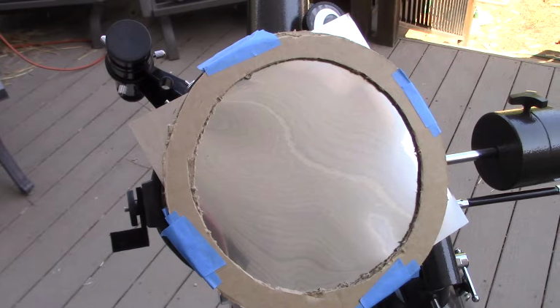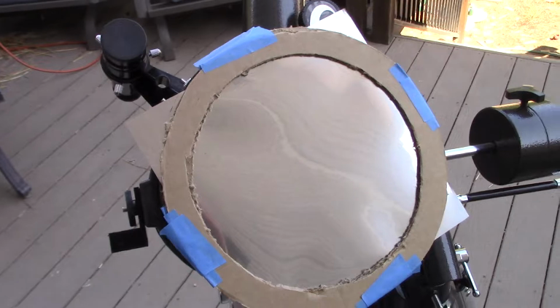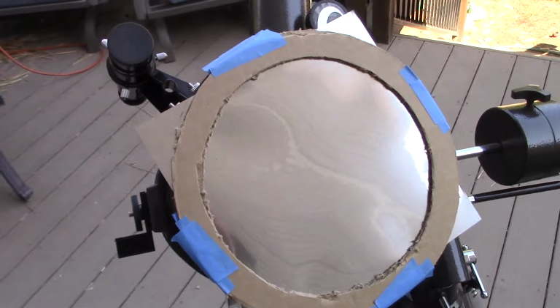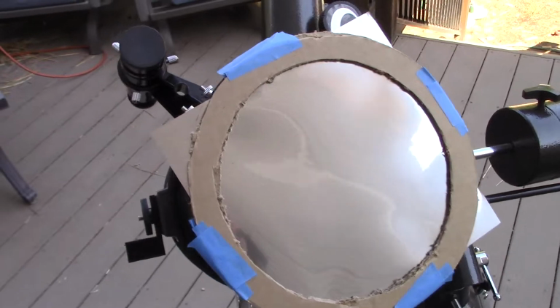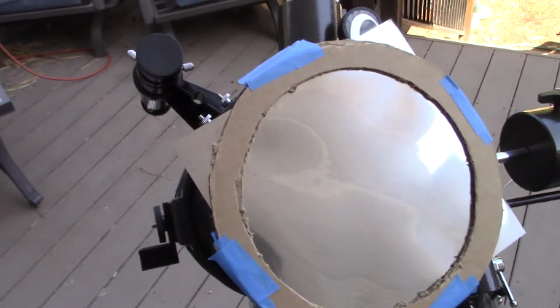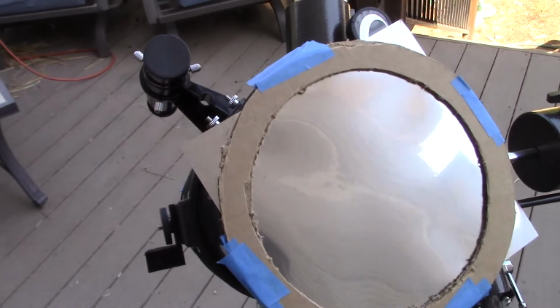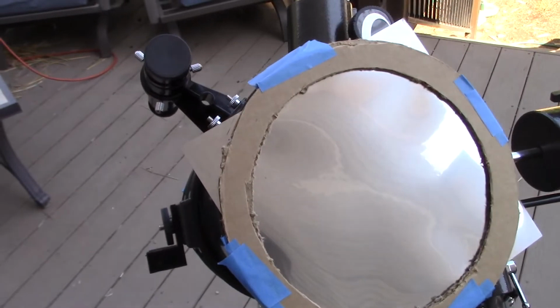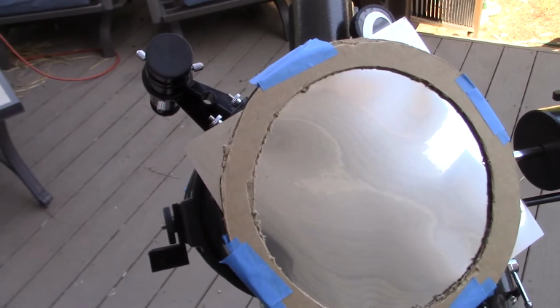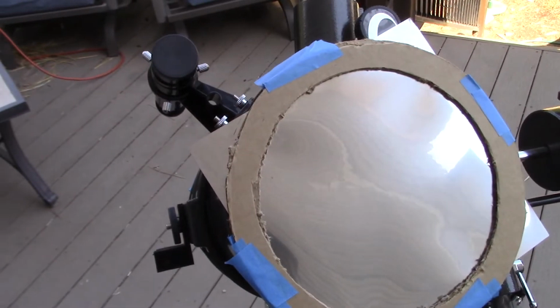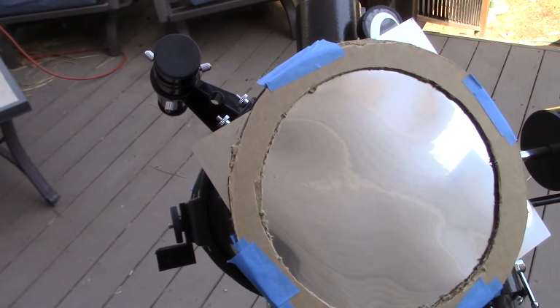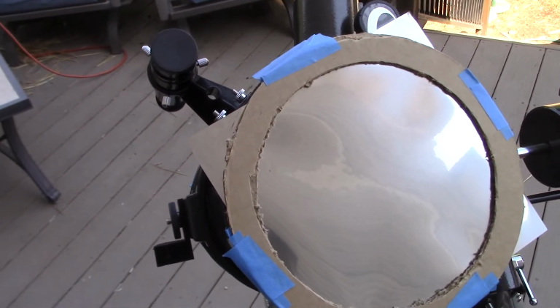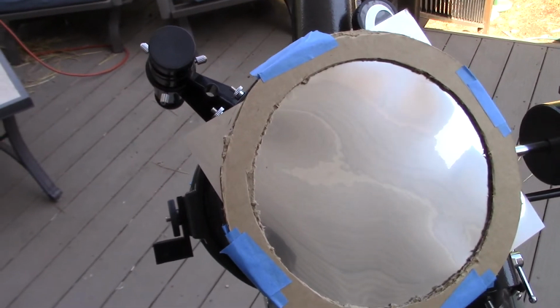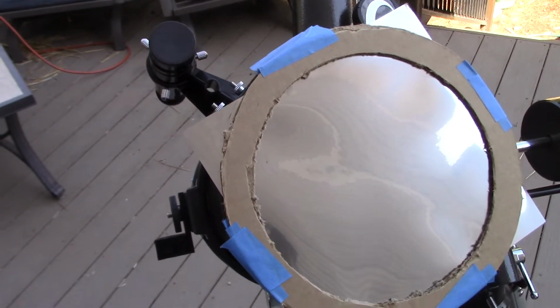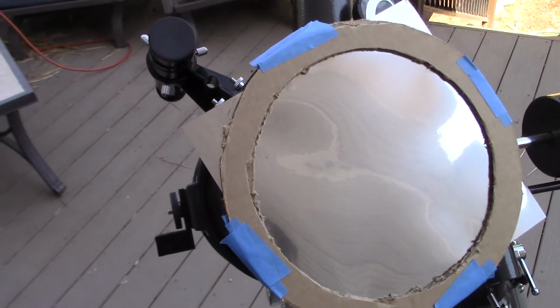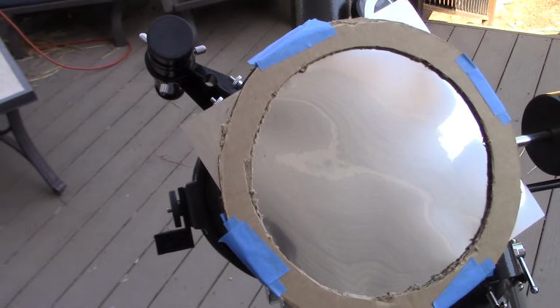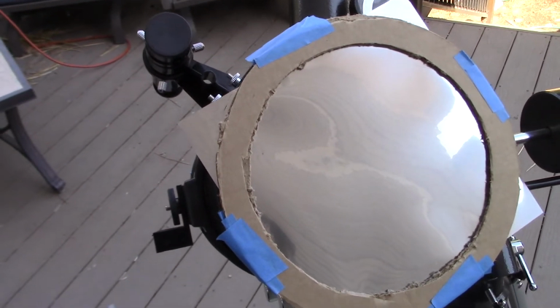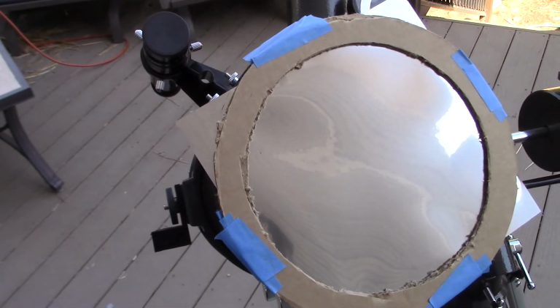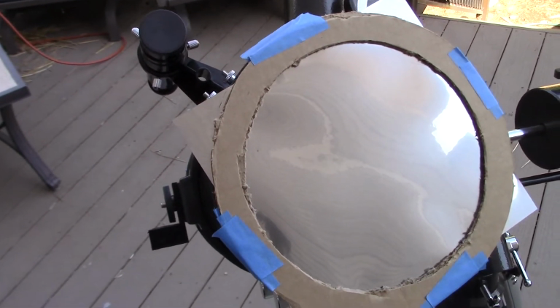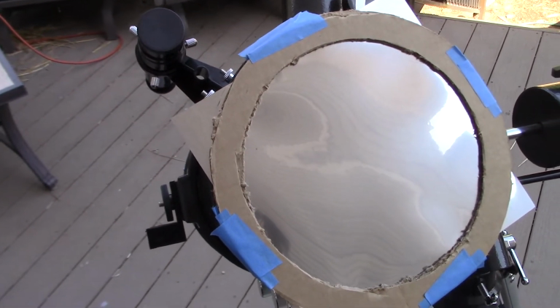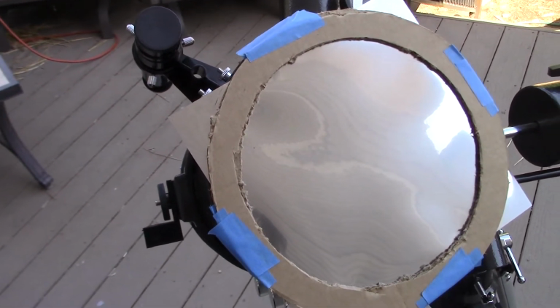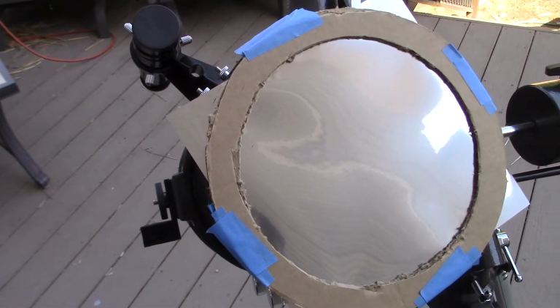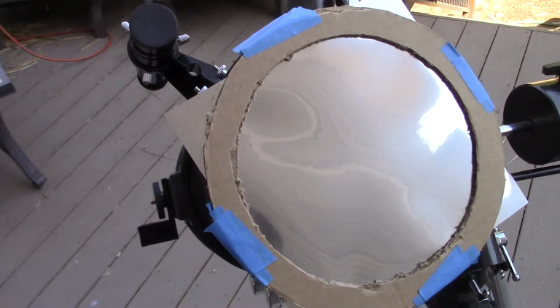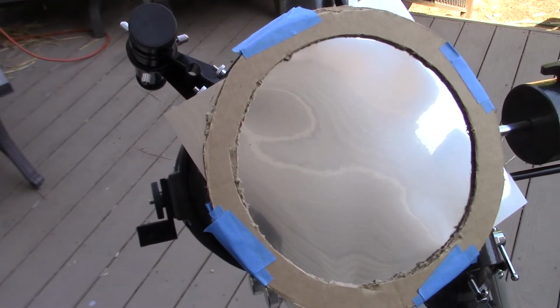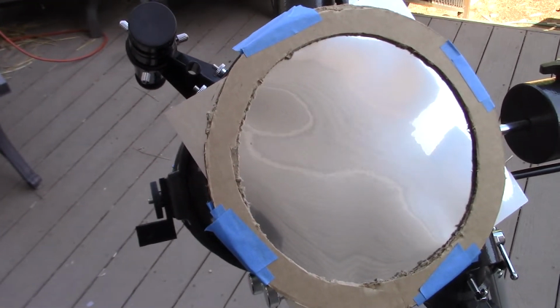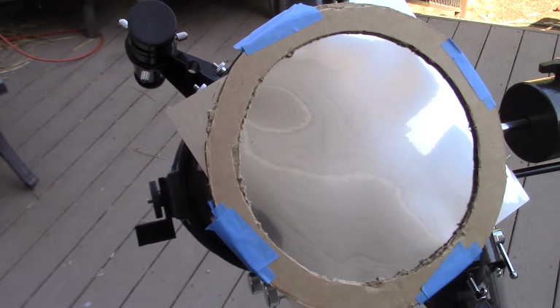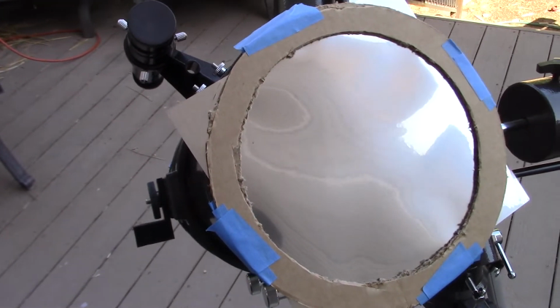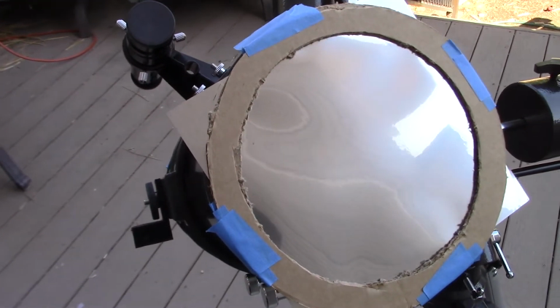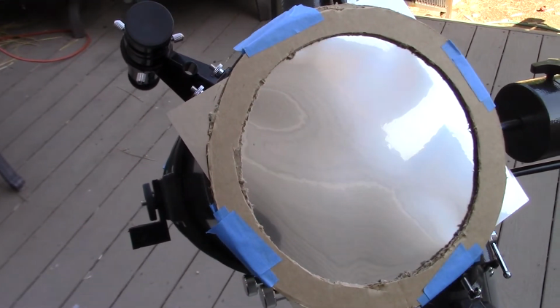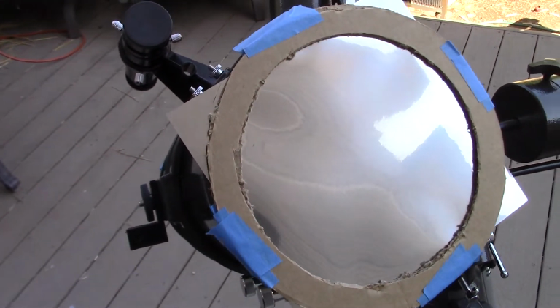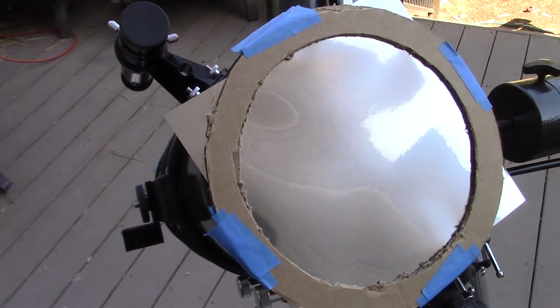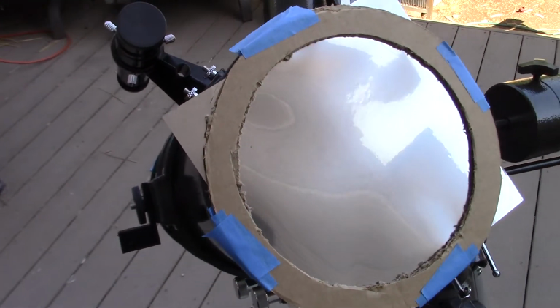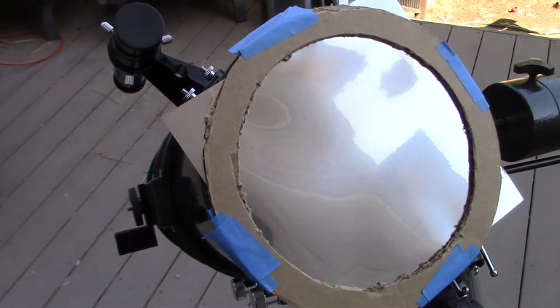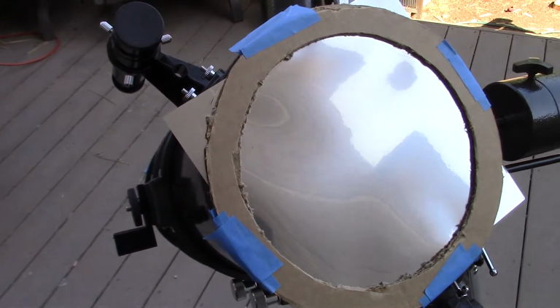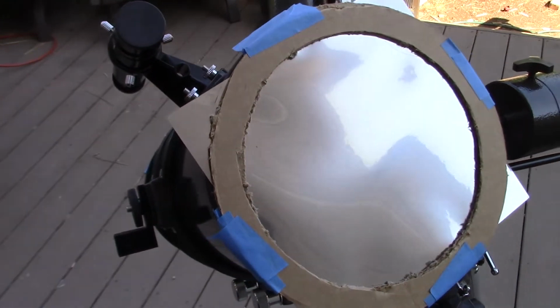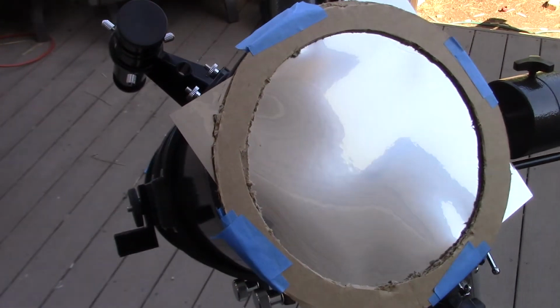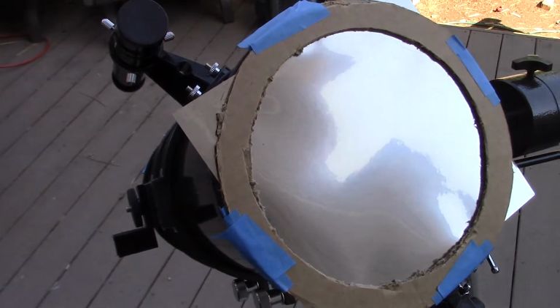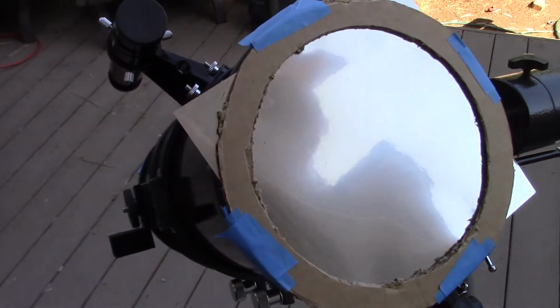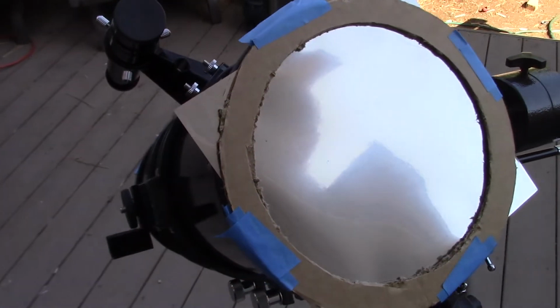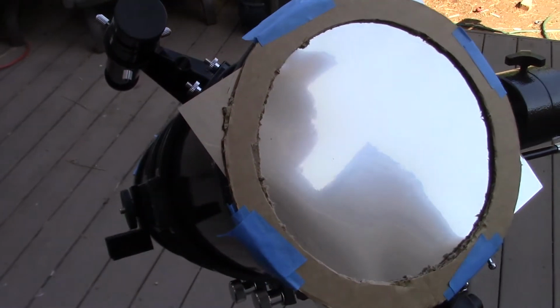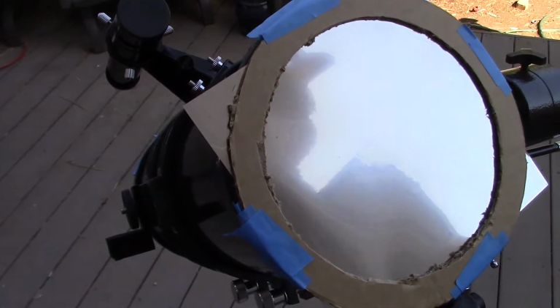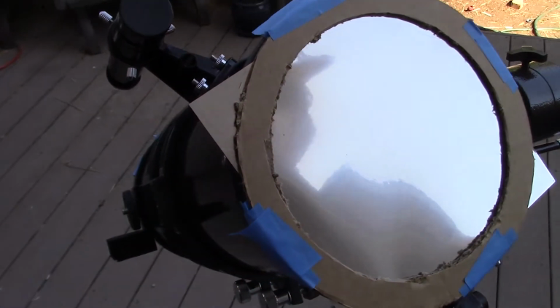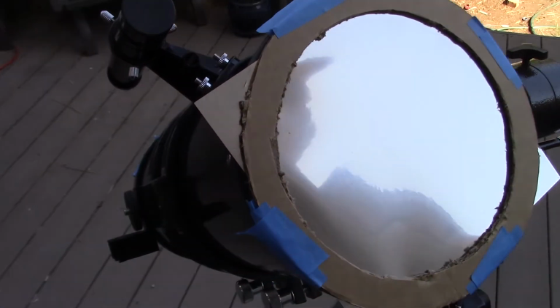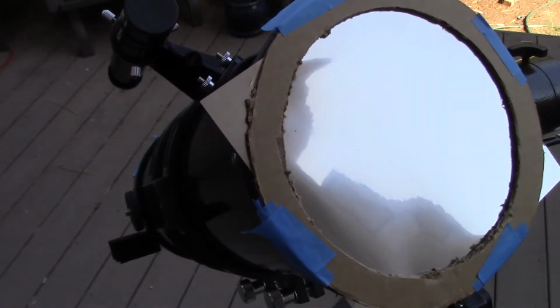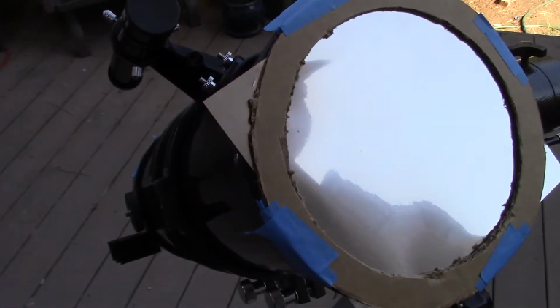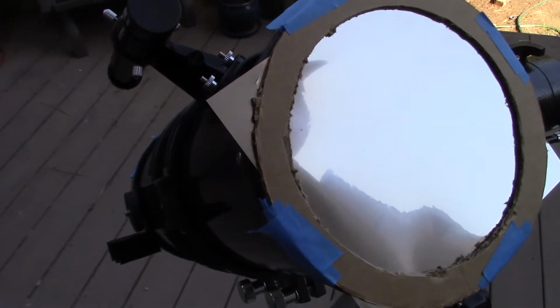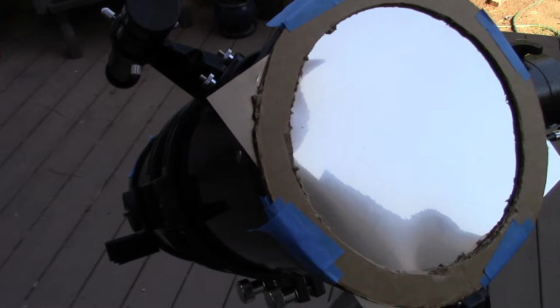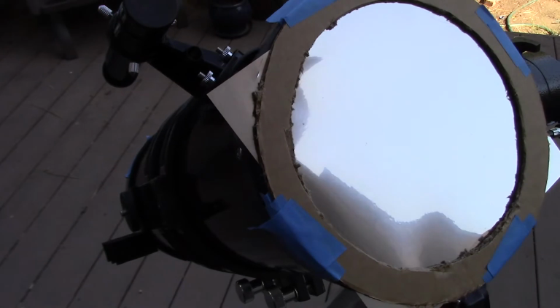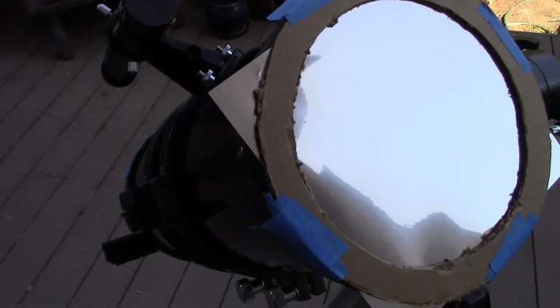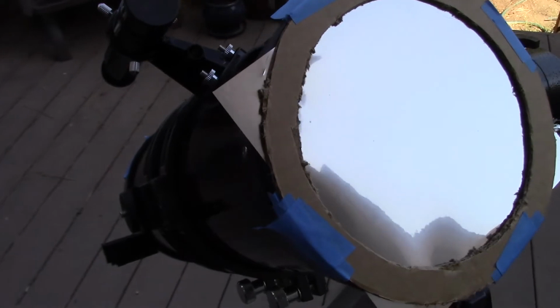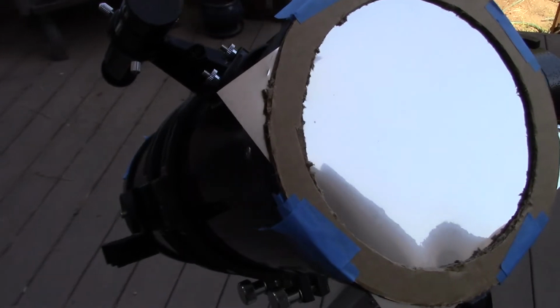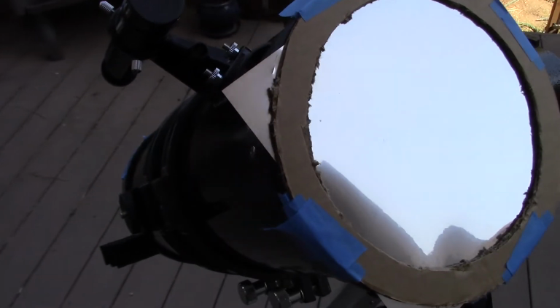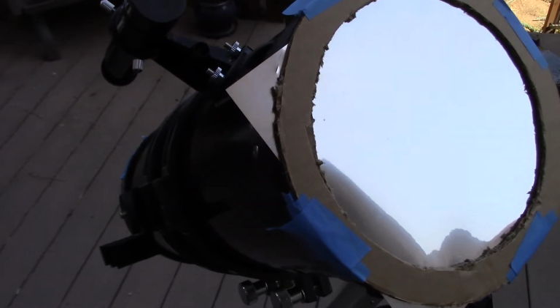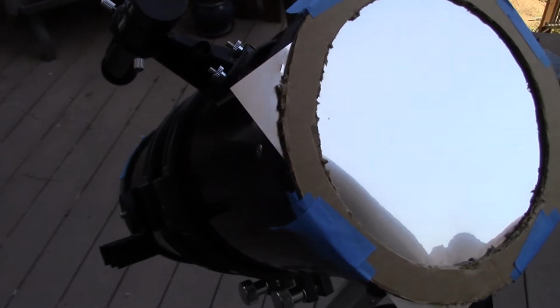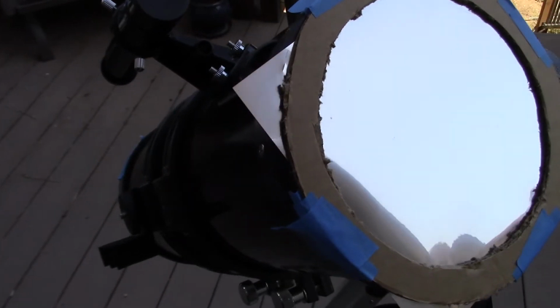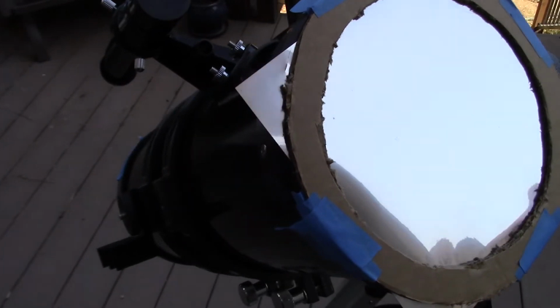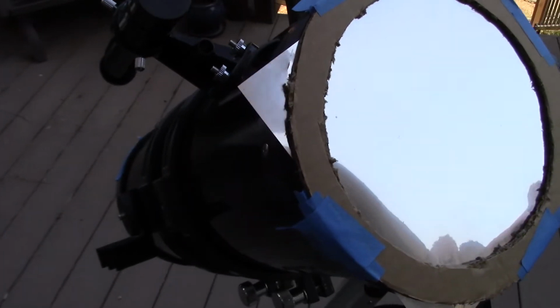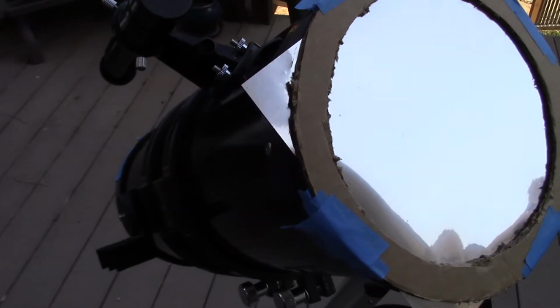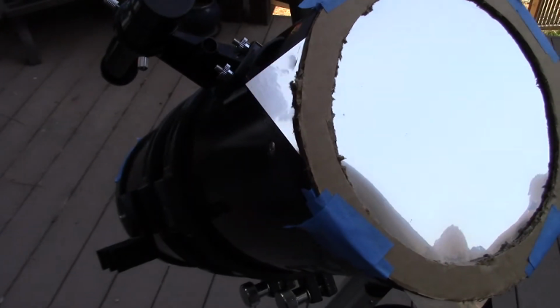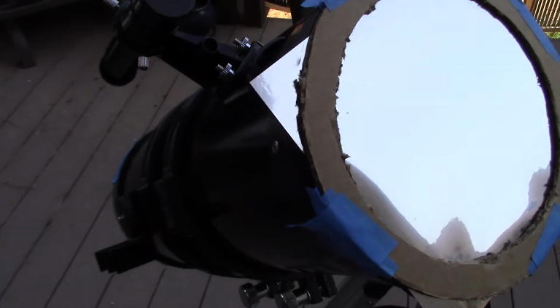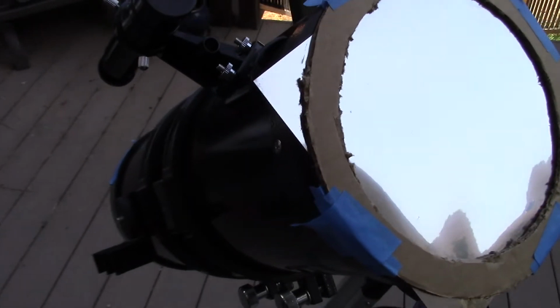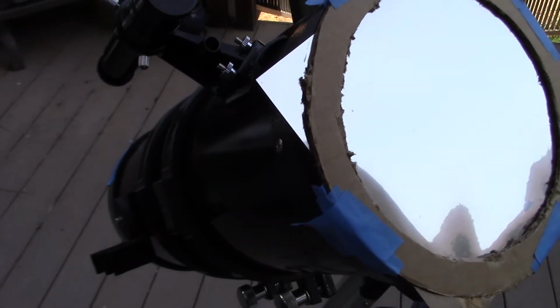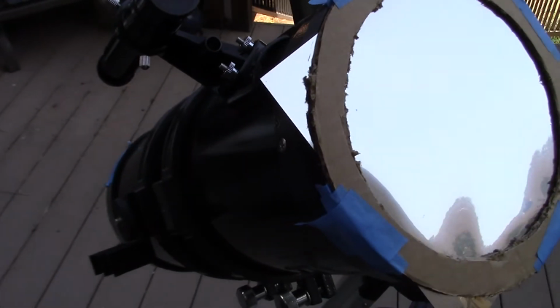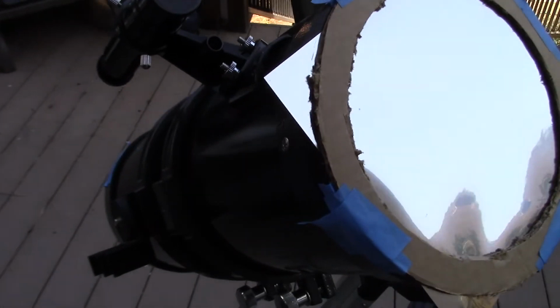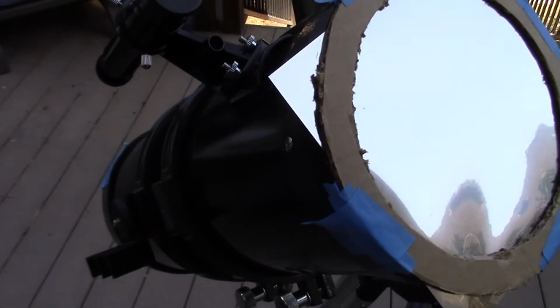Today on My Engineering Projects, I'll show you how to build this simple yet effective solar filter for about 15 bucks.